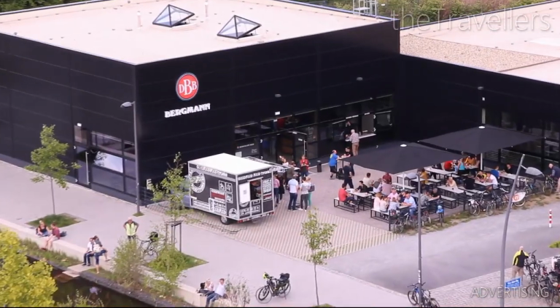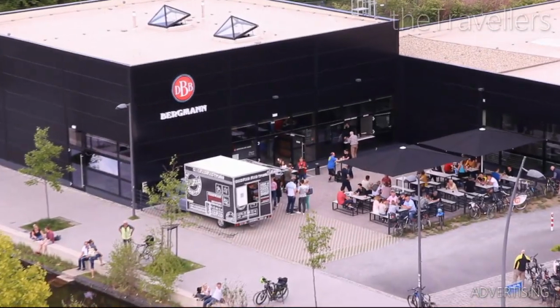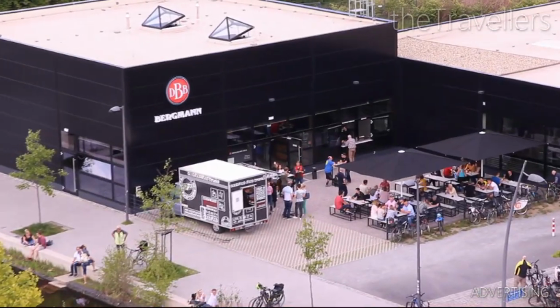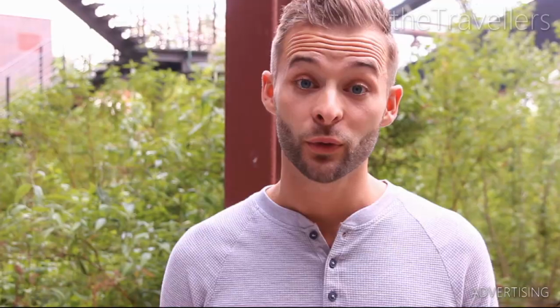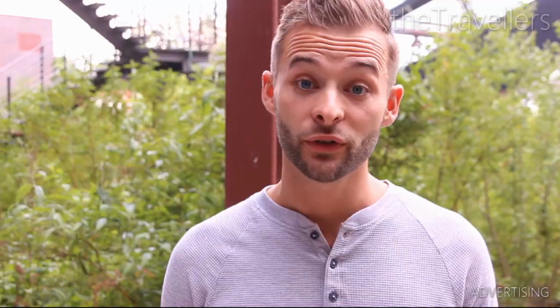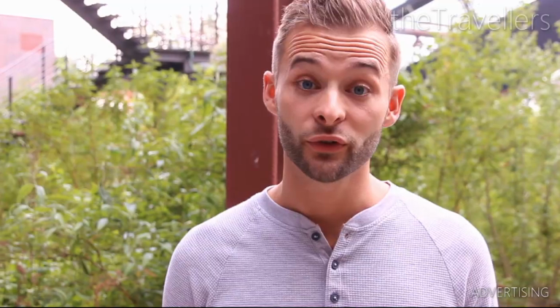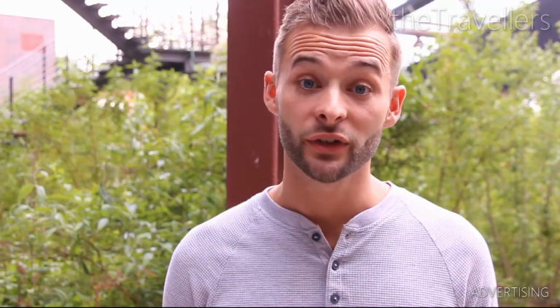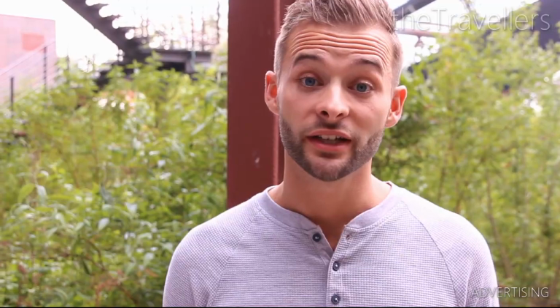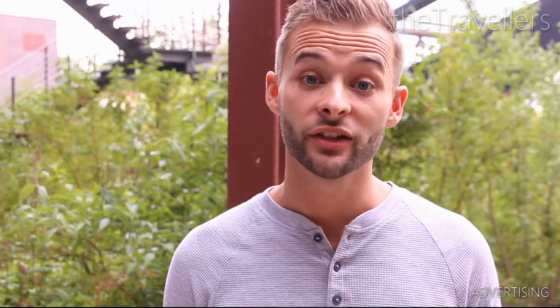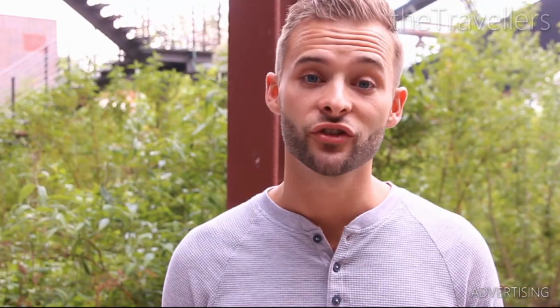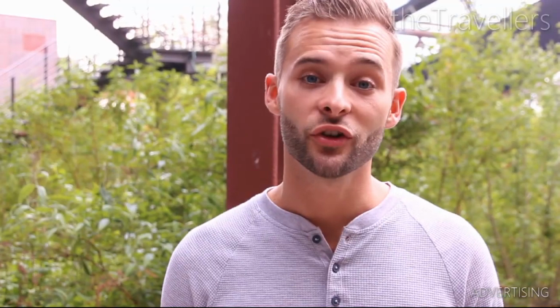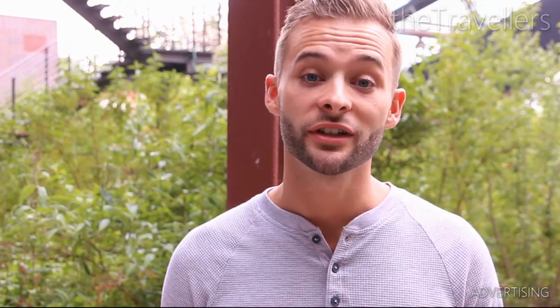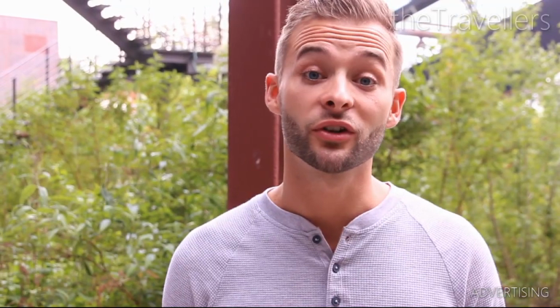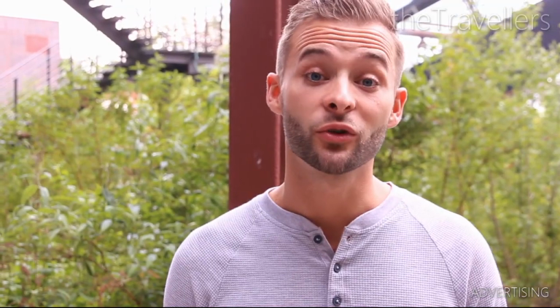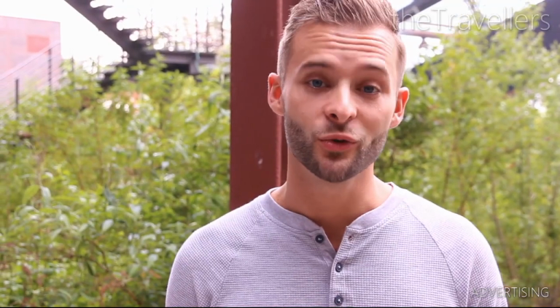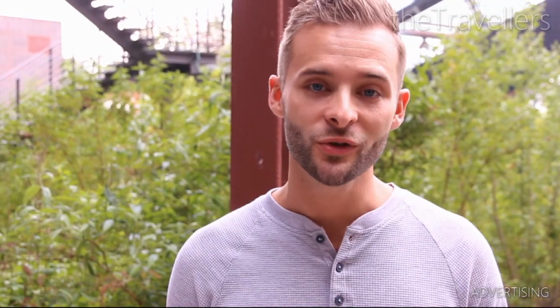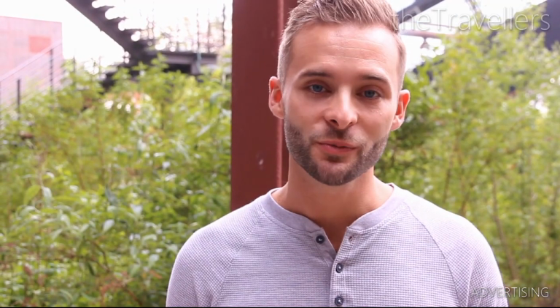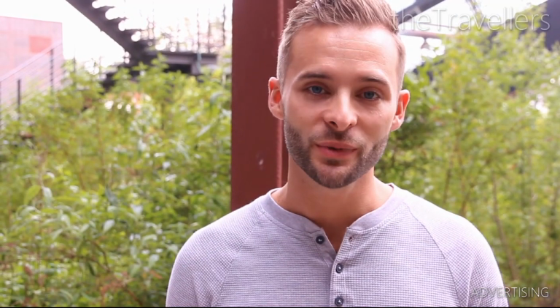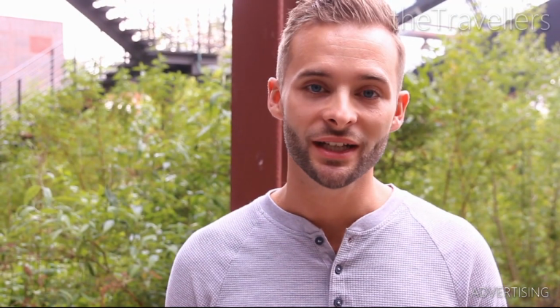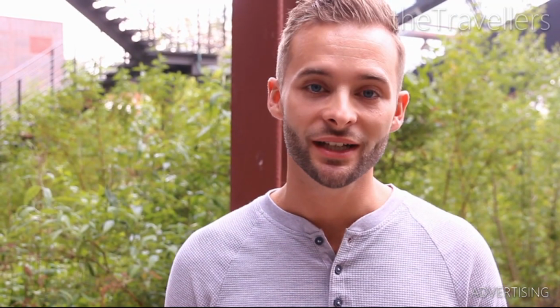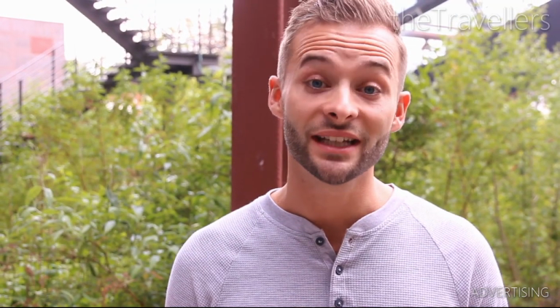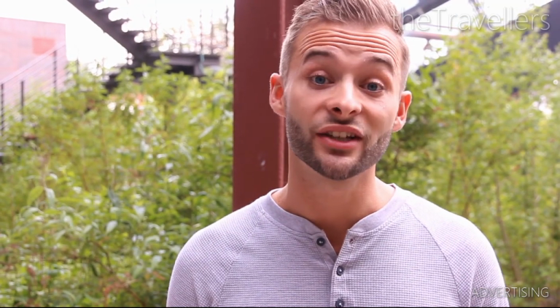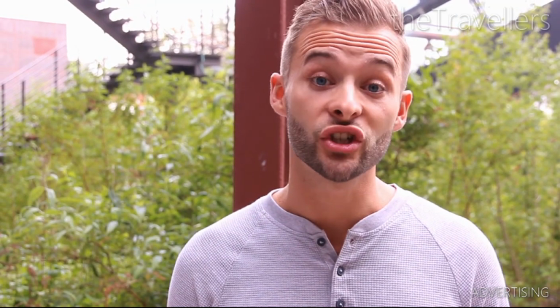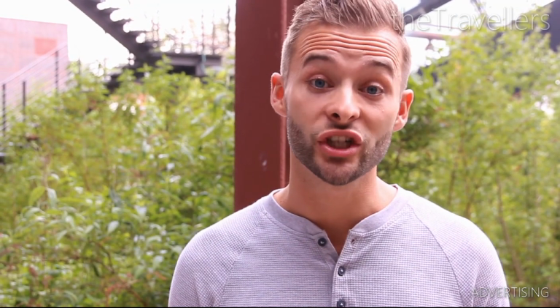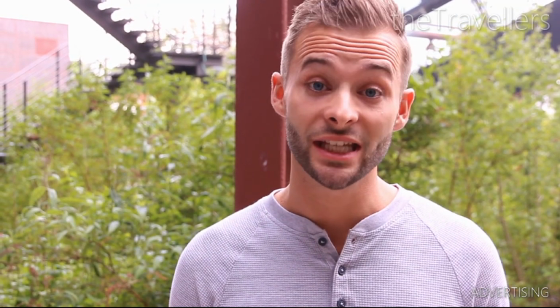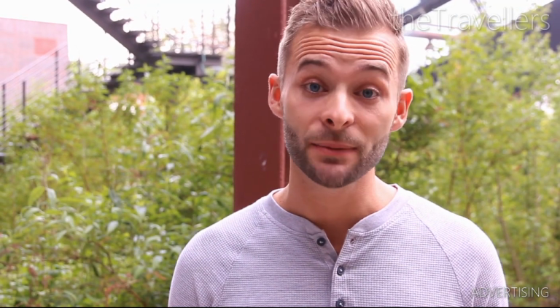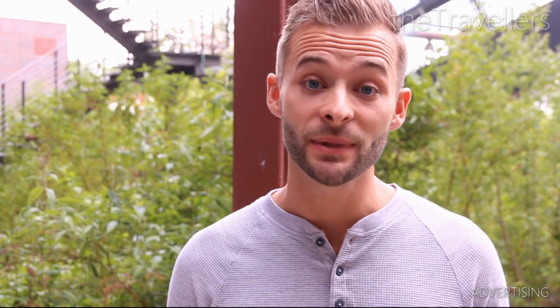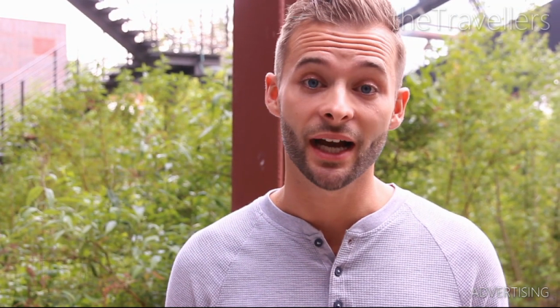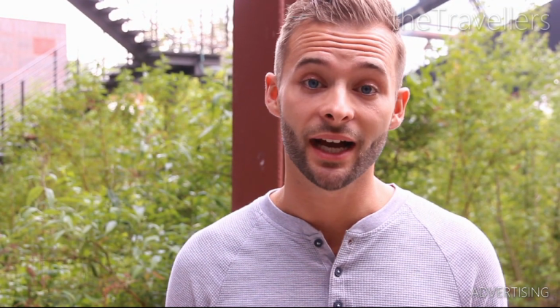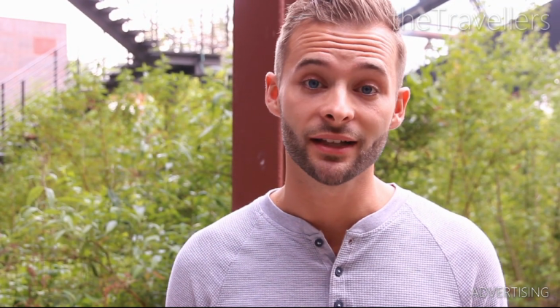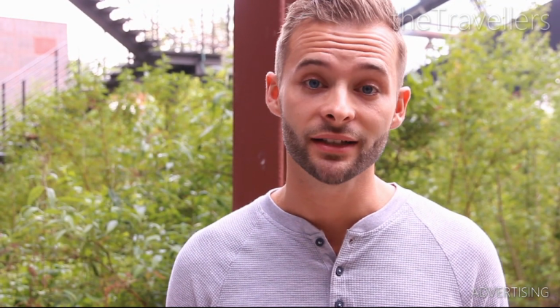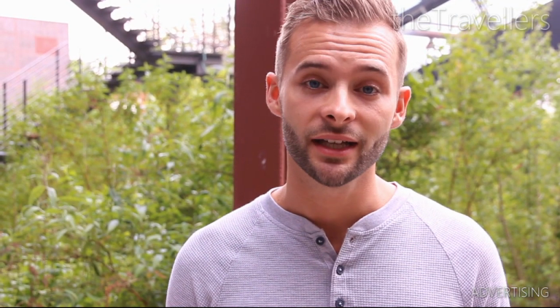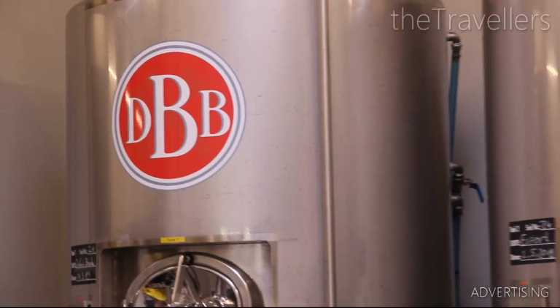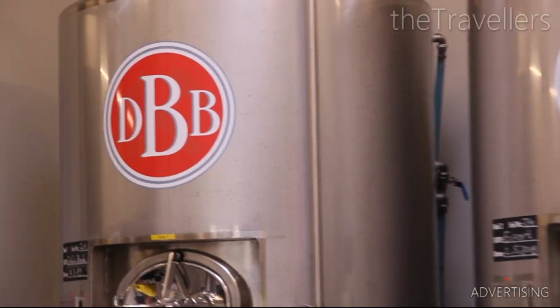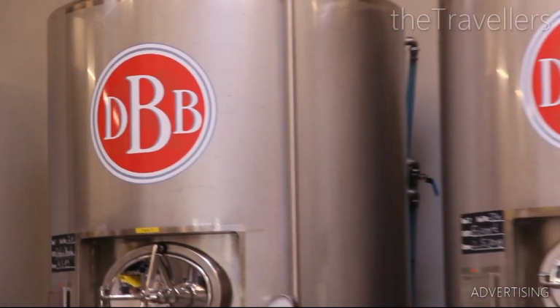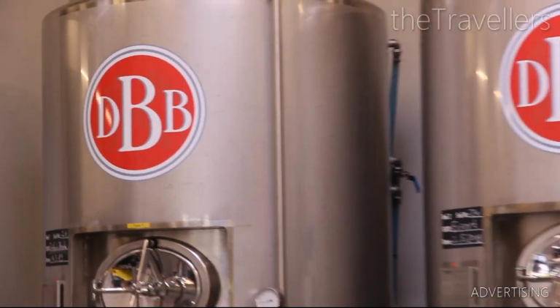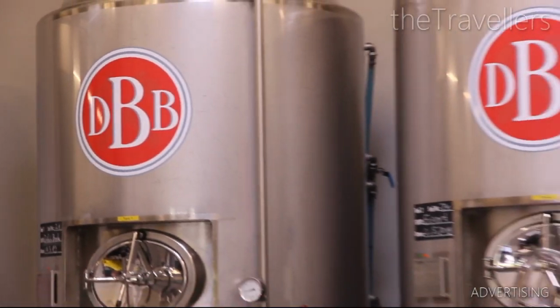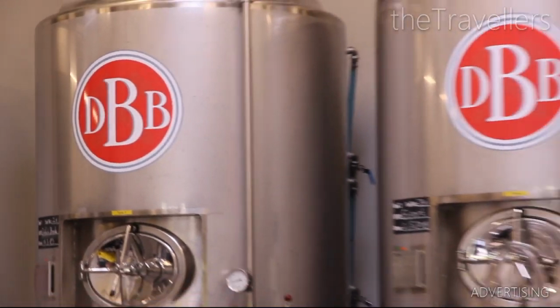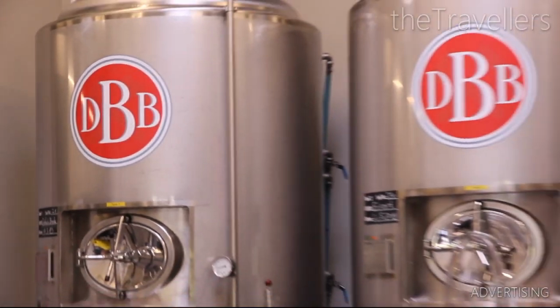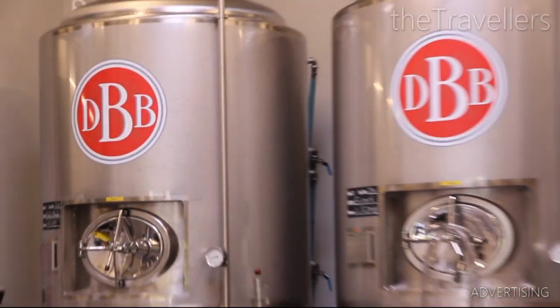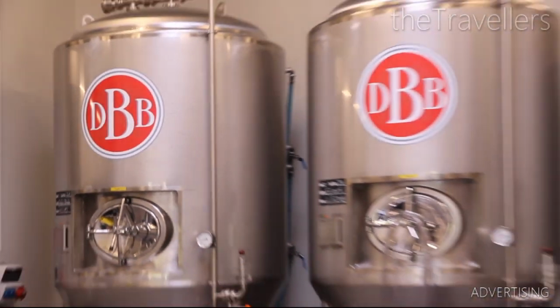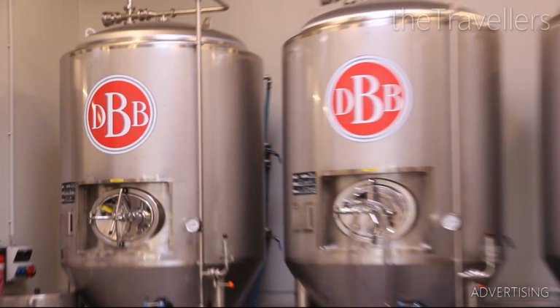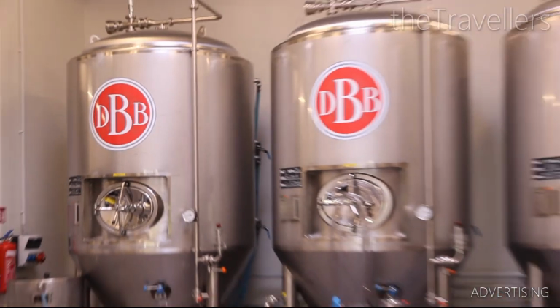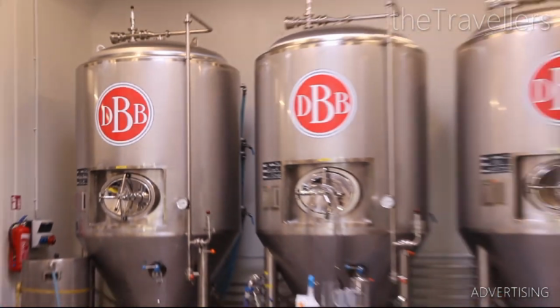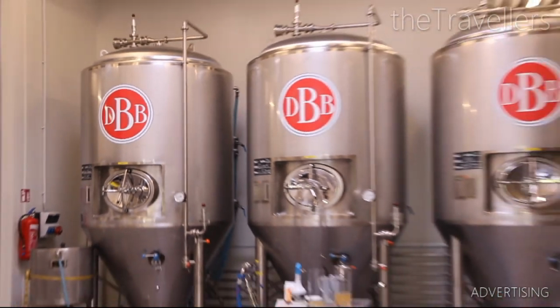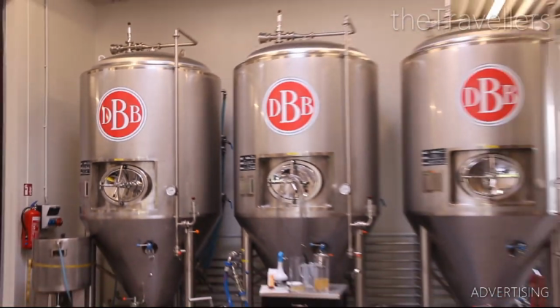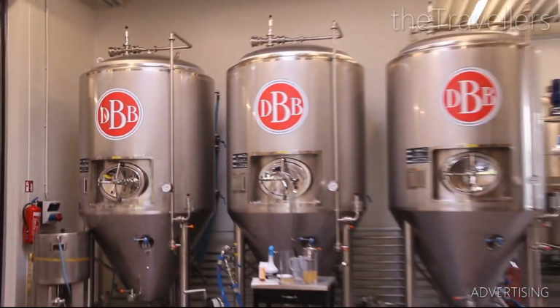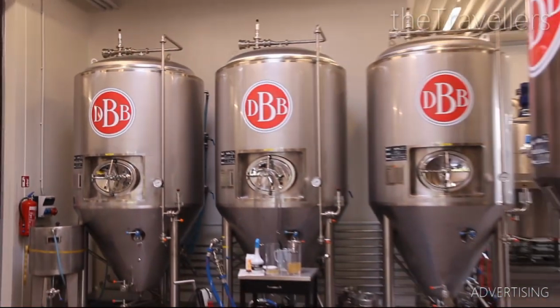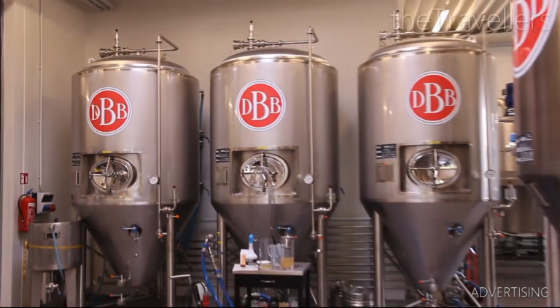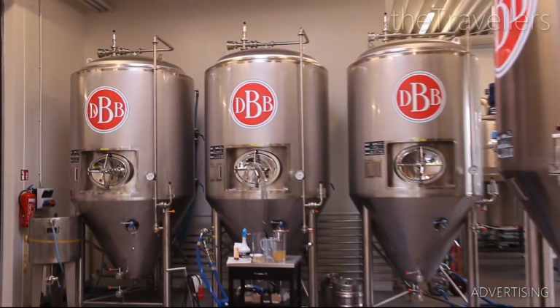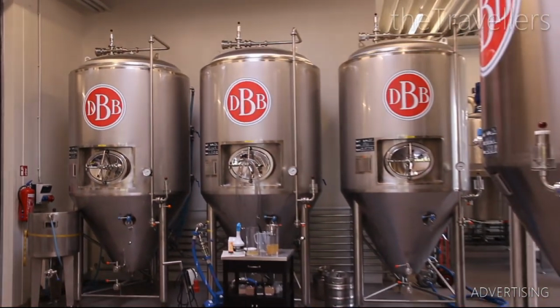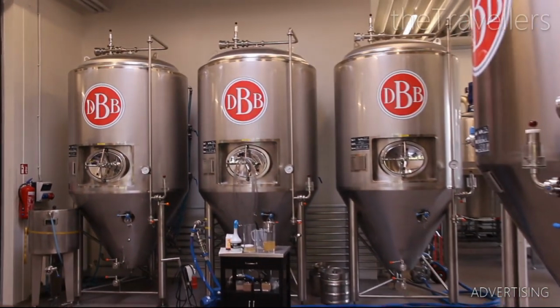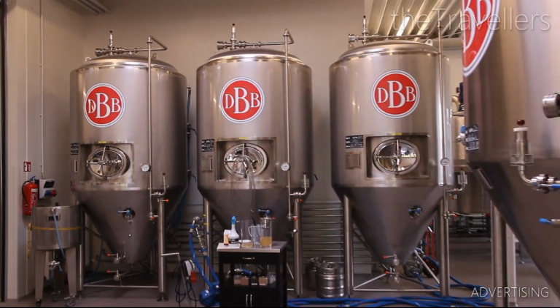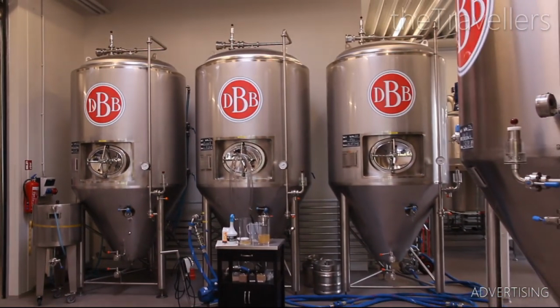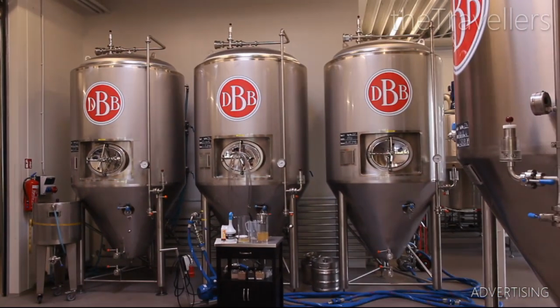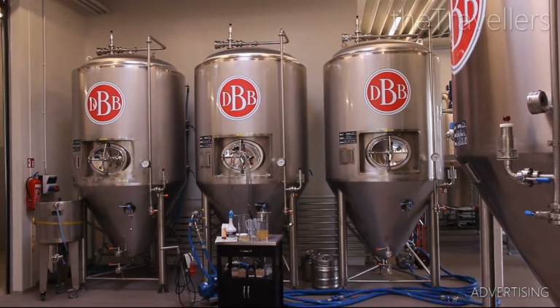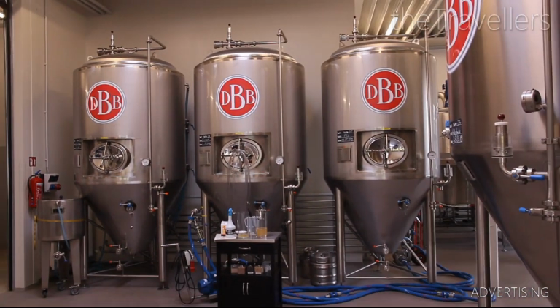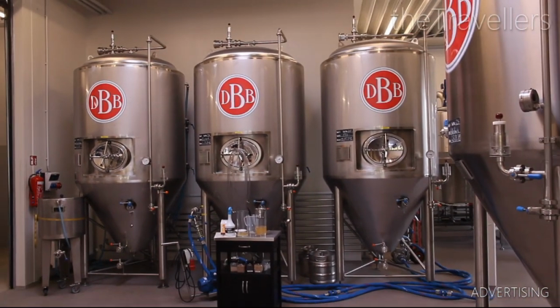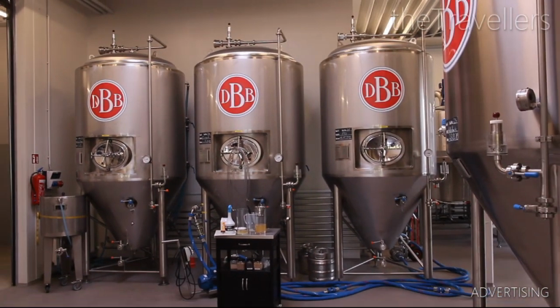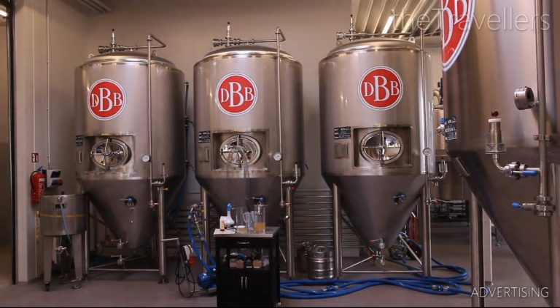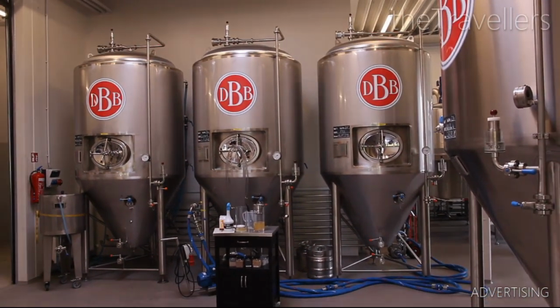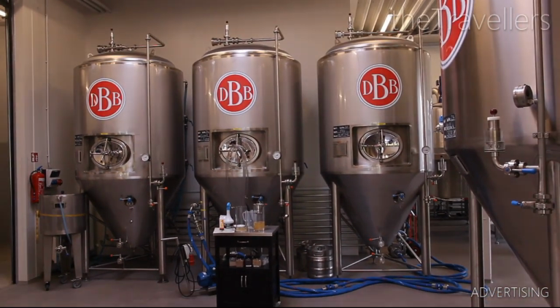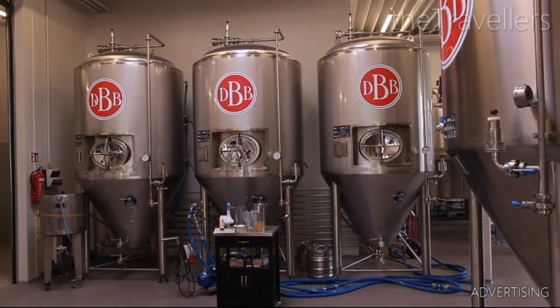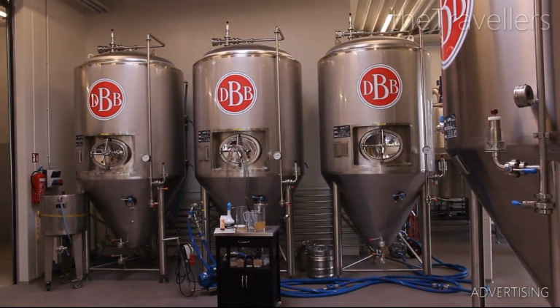Afterwards, you can enjoy a cool beer in the Stebierhalle. They brew different kinds of beer here and you can taste all of them.